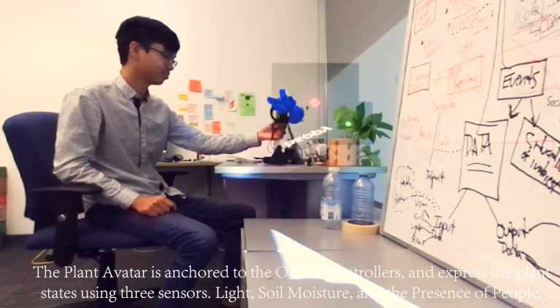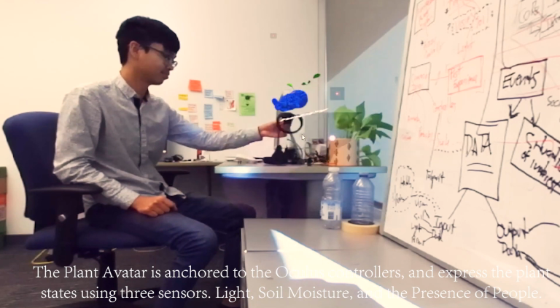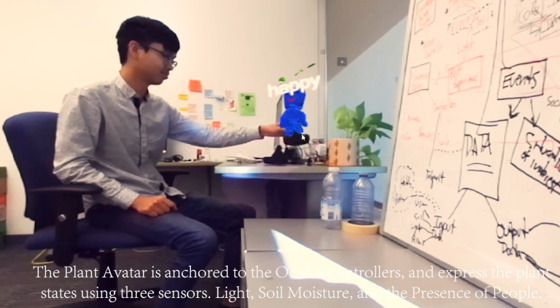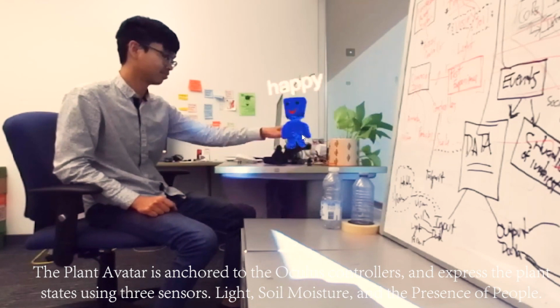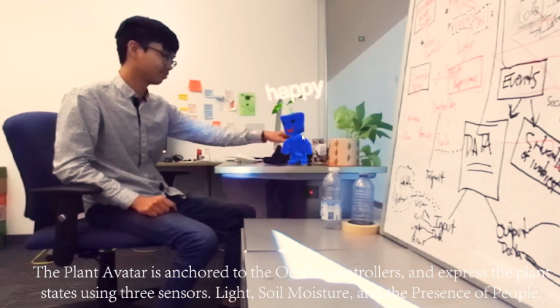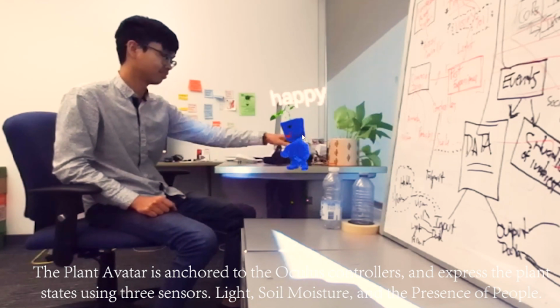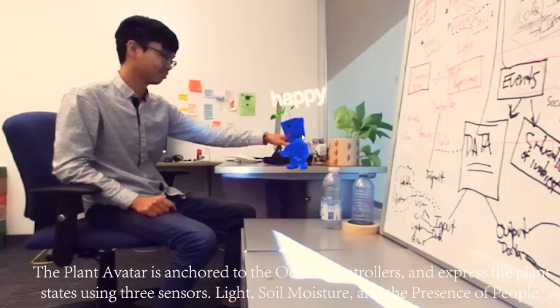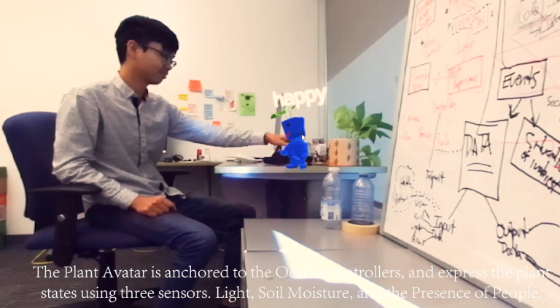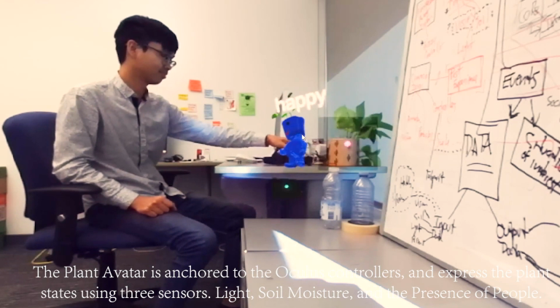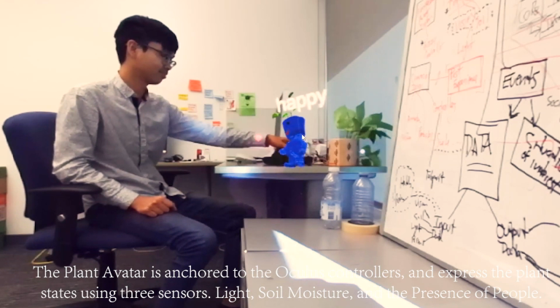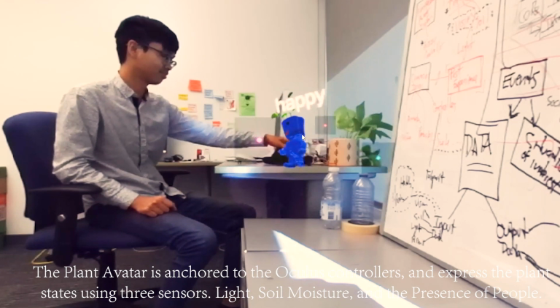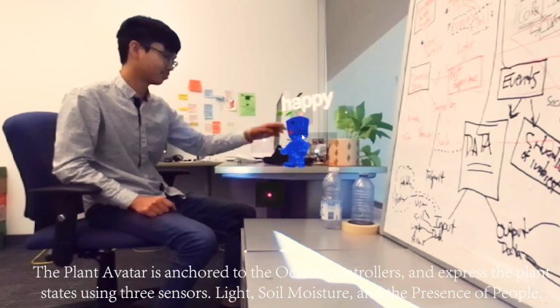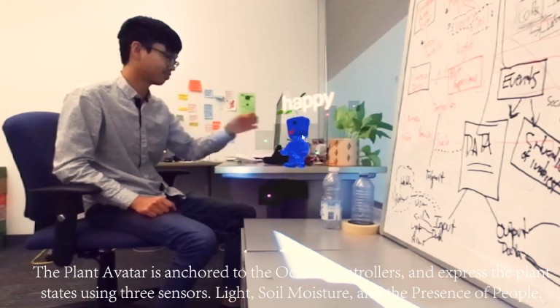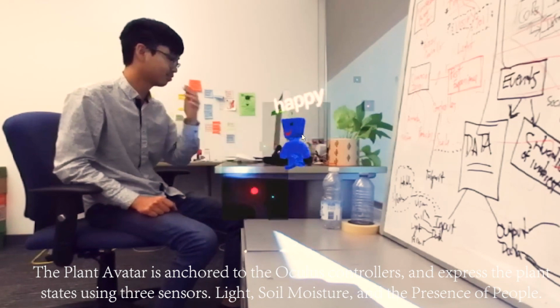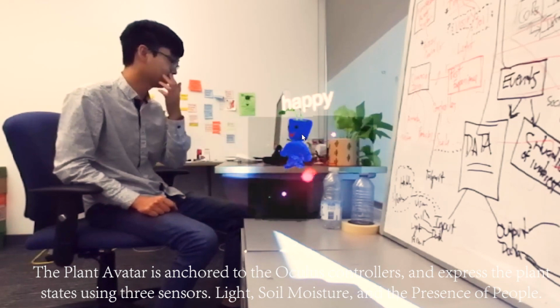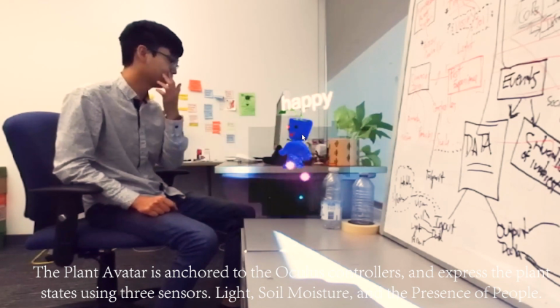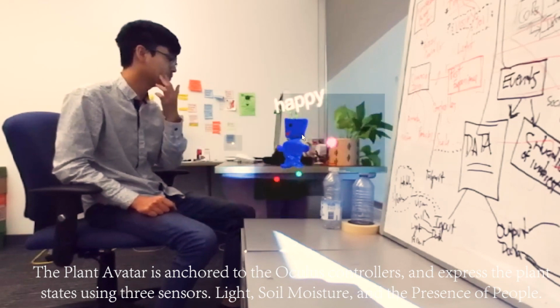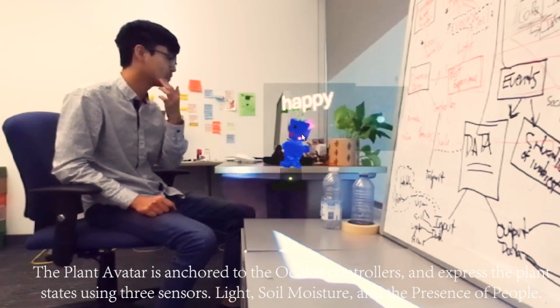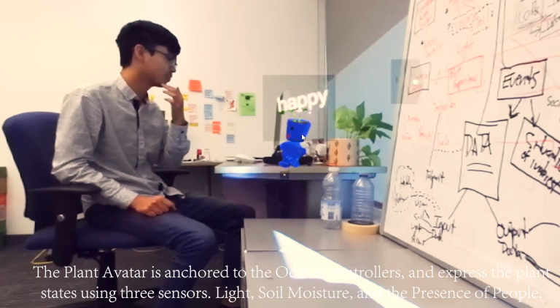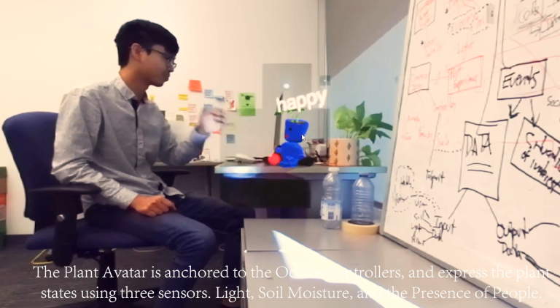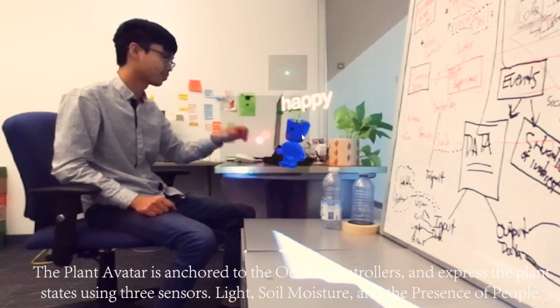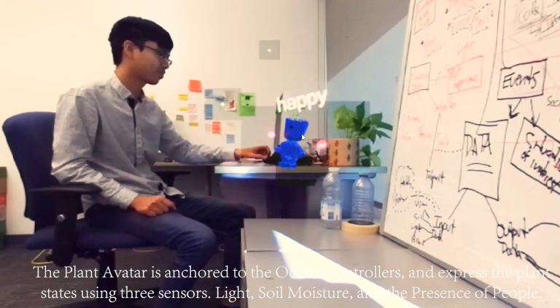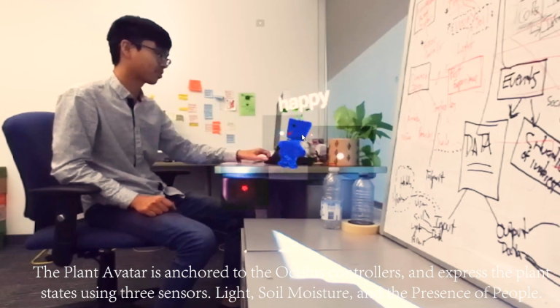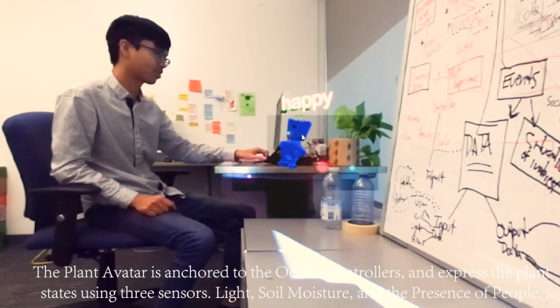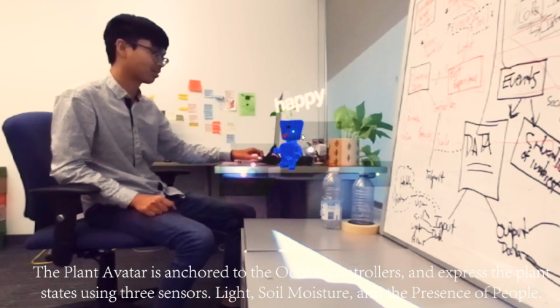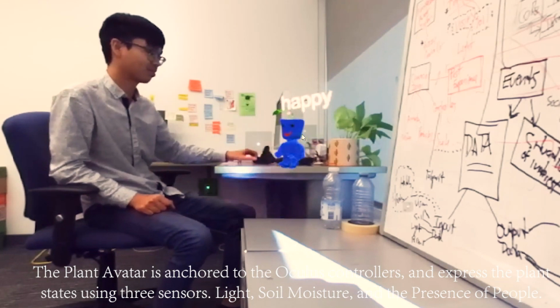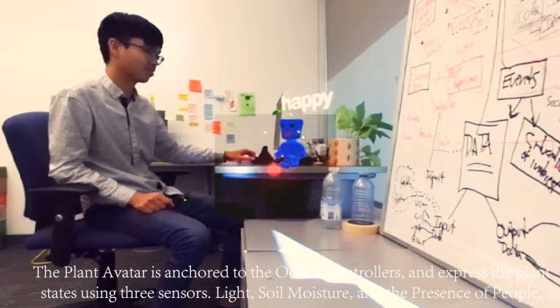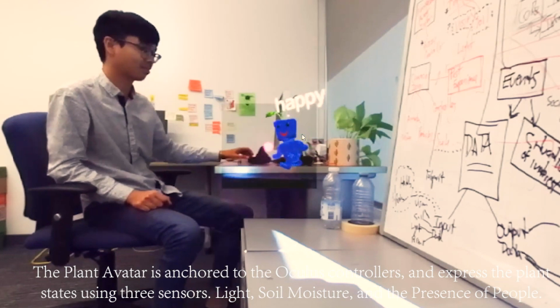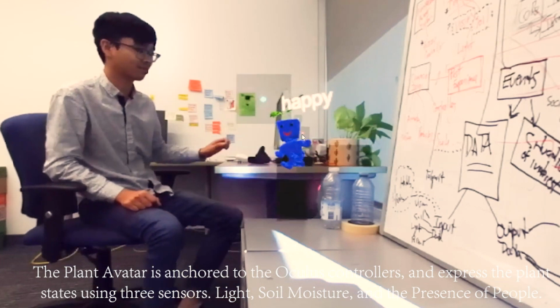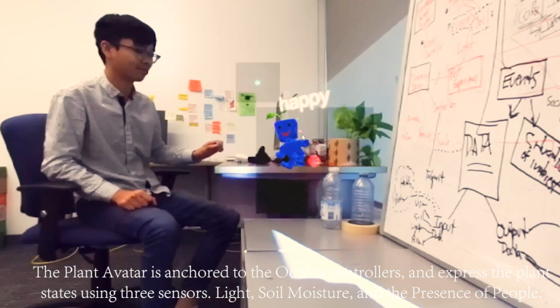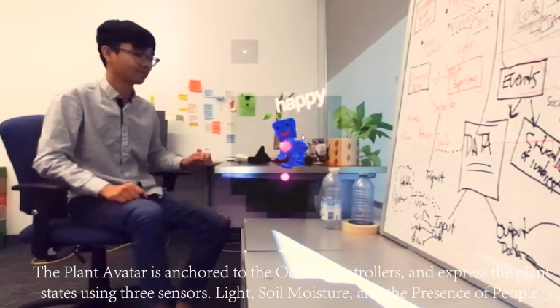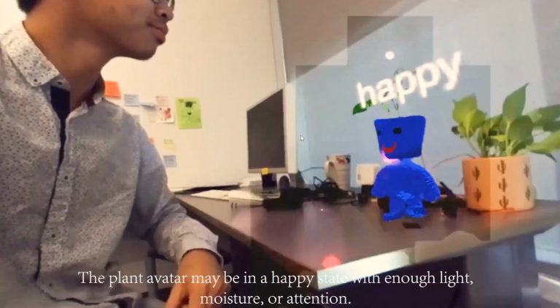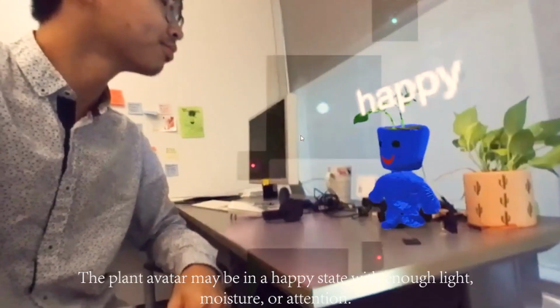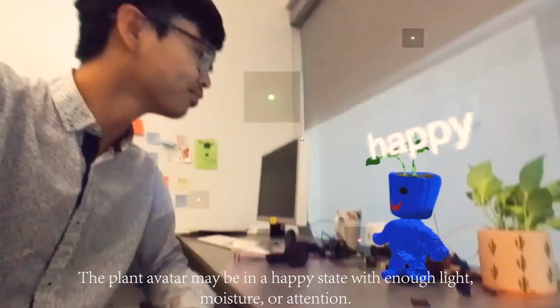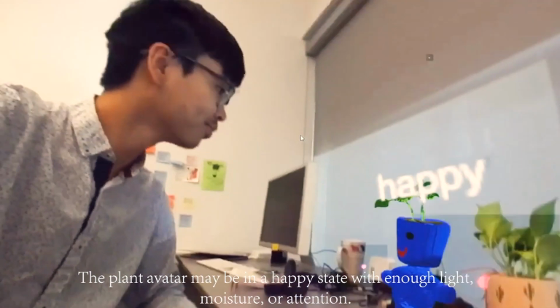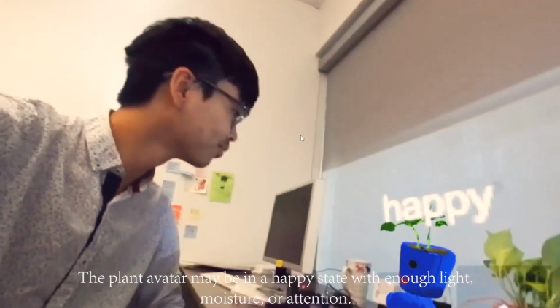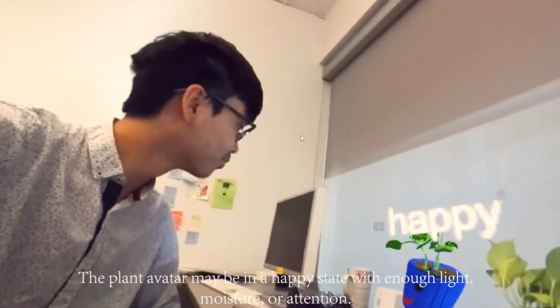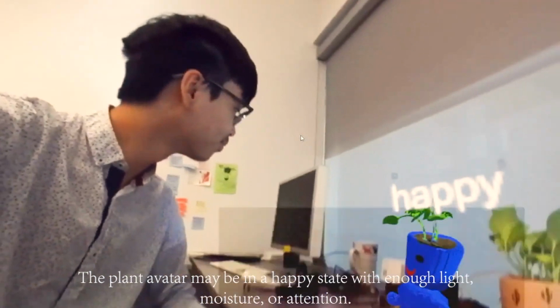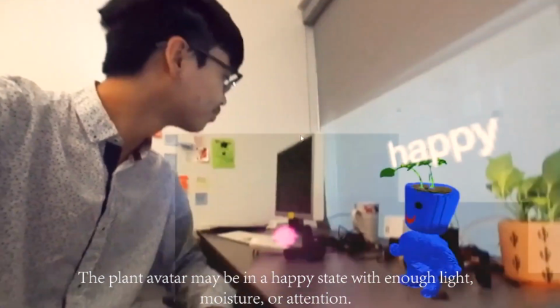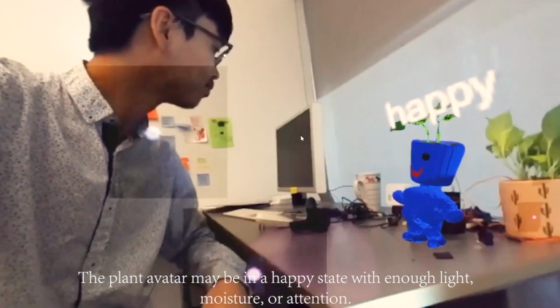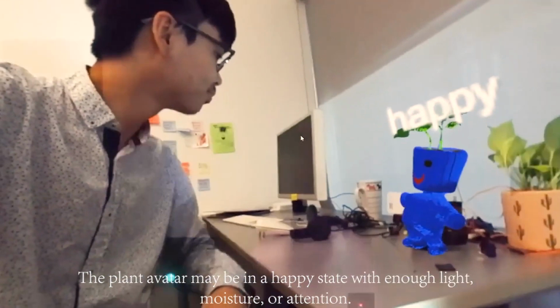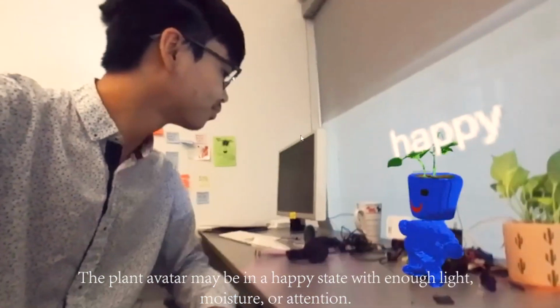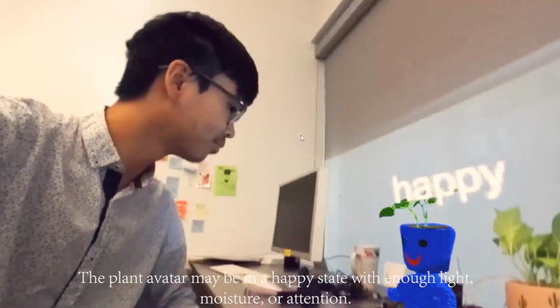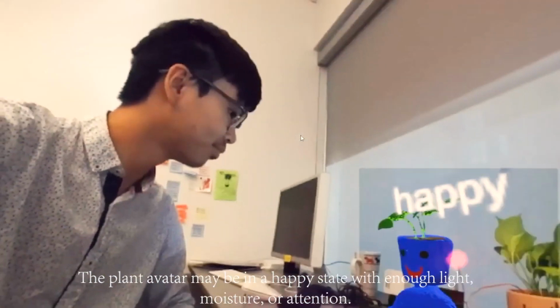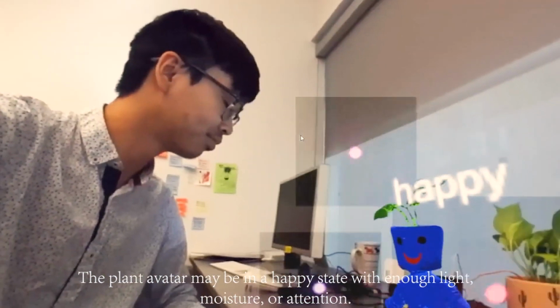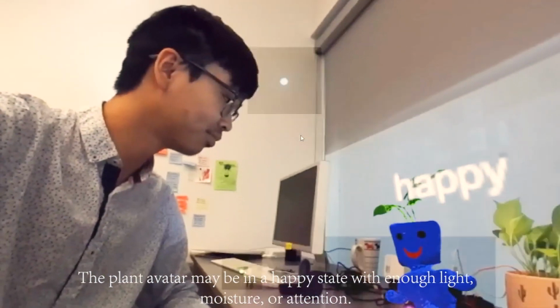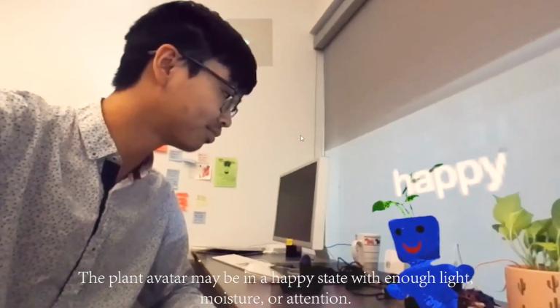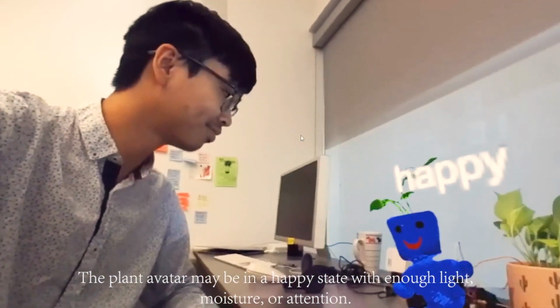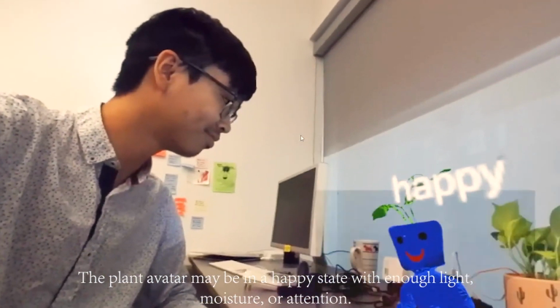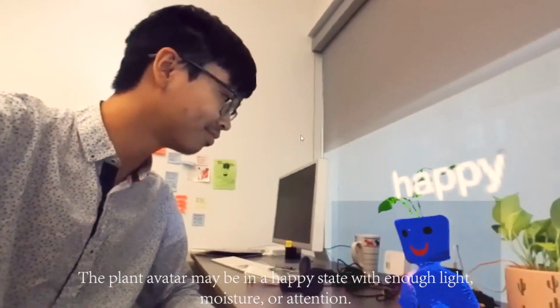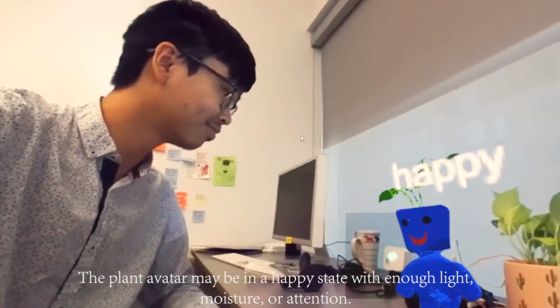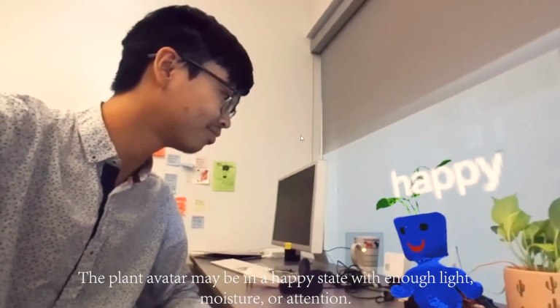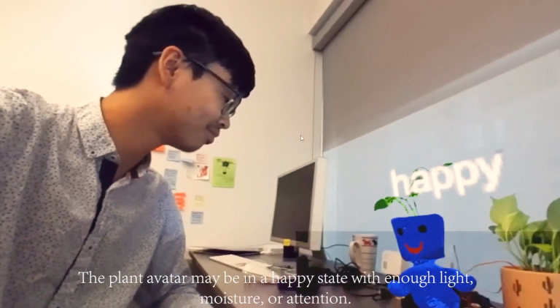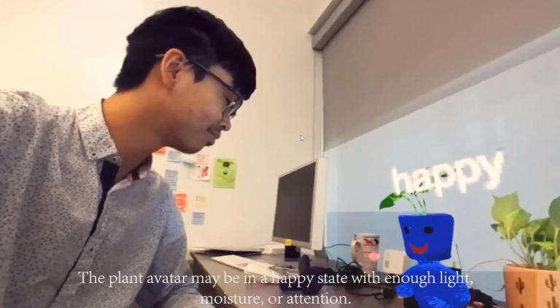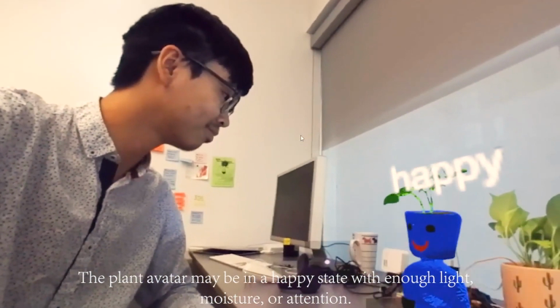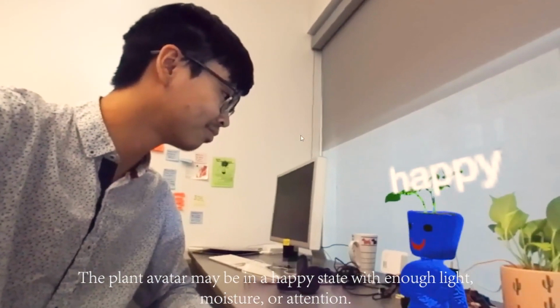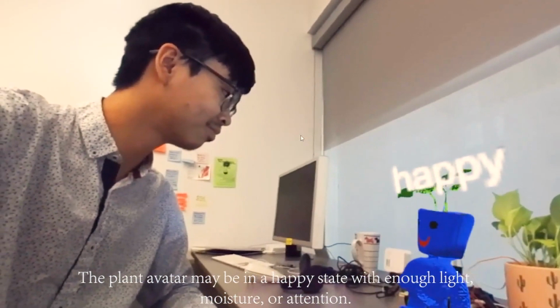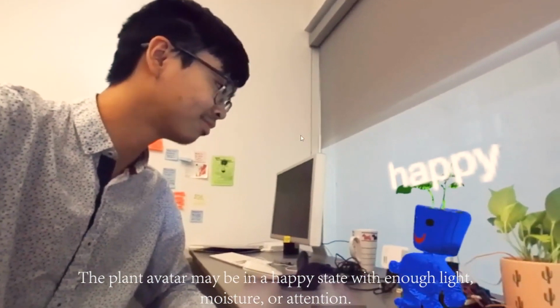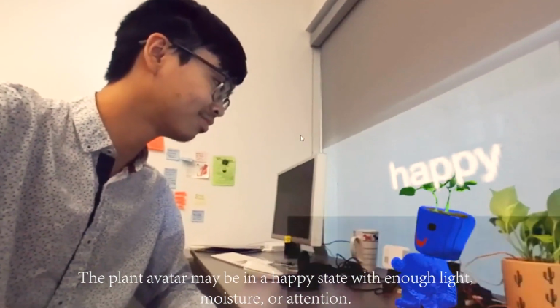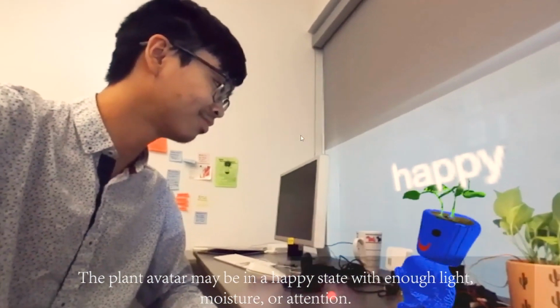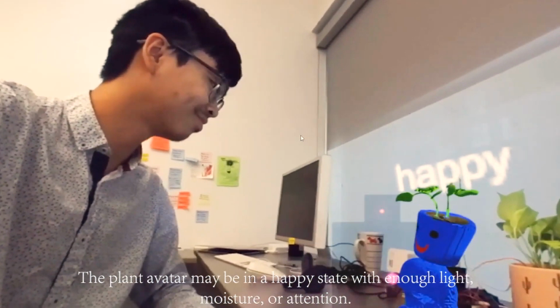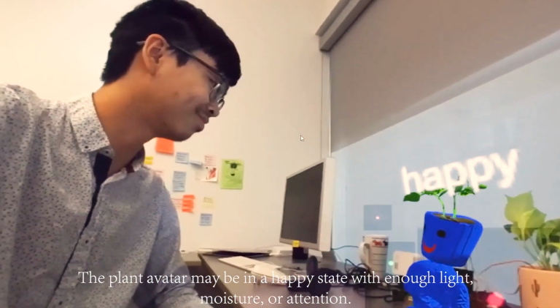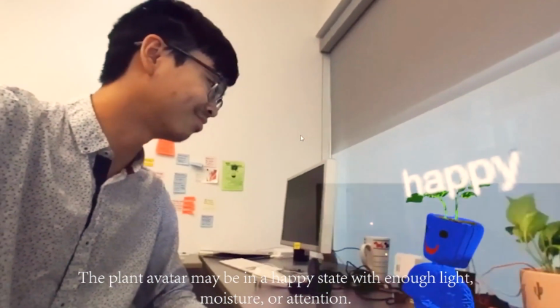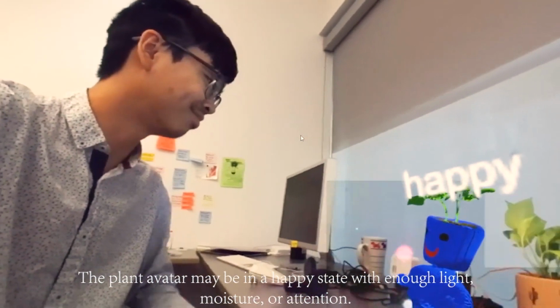The three sensors are light, soil moisture, and the presence of people. The plant avatar may be in a happy state with enough light, moisture, or attention.